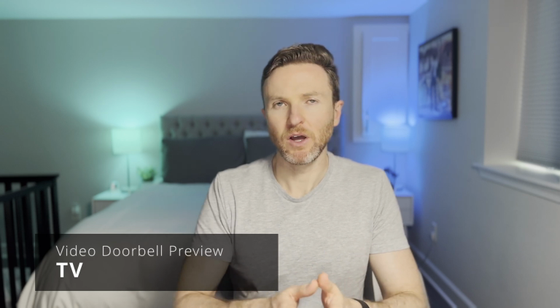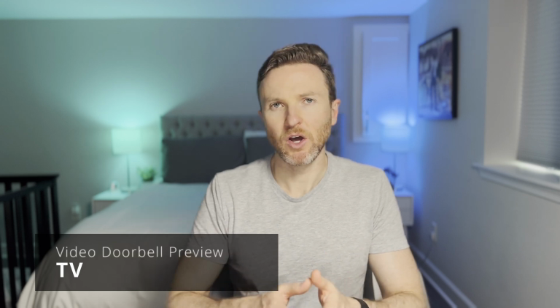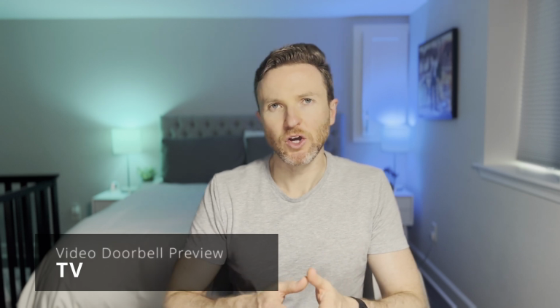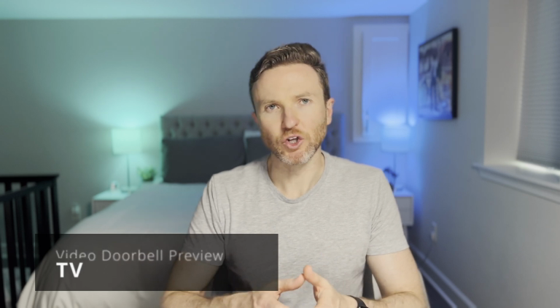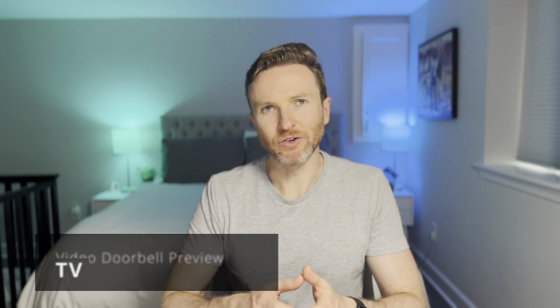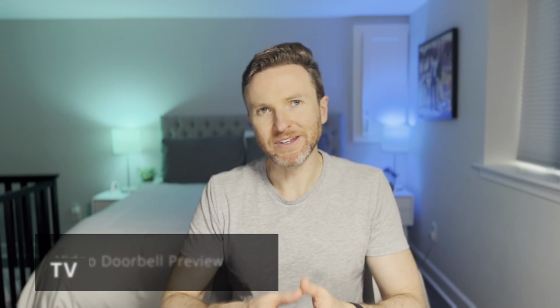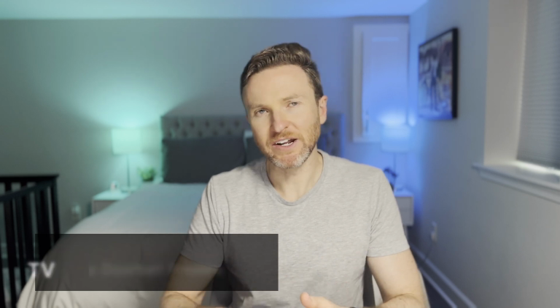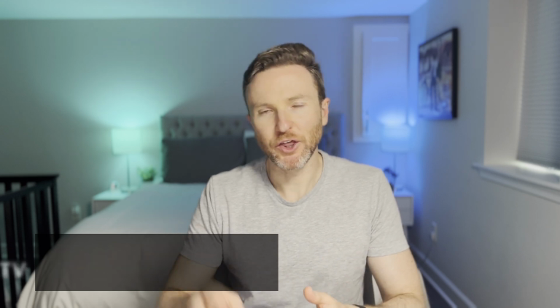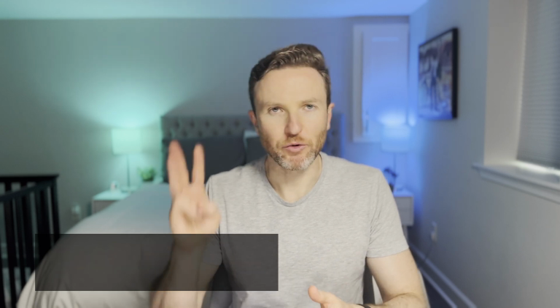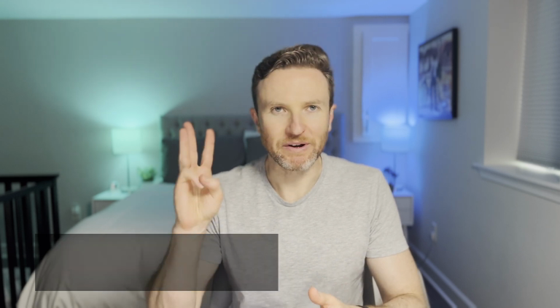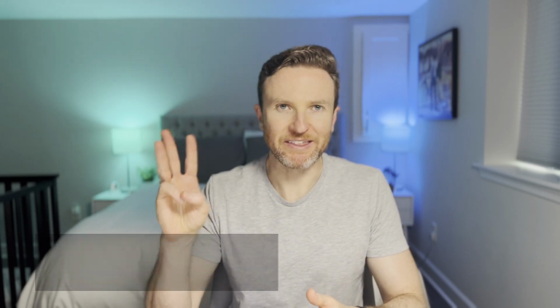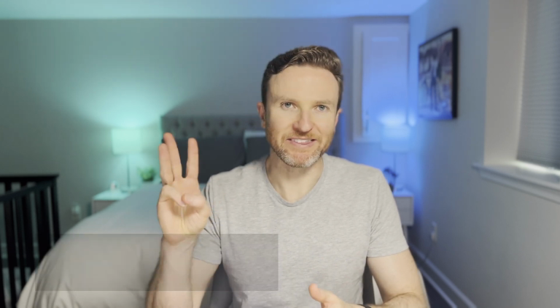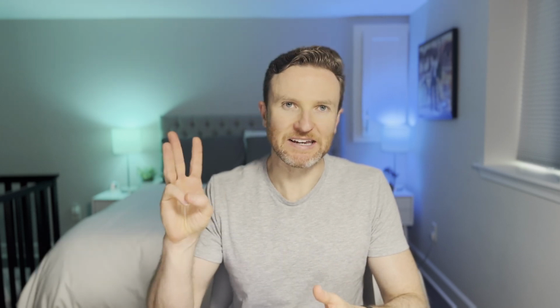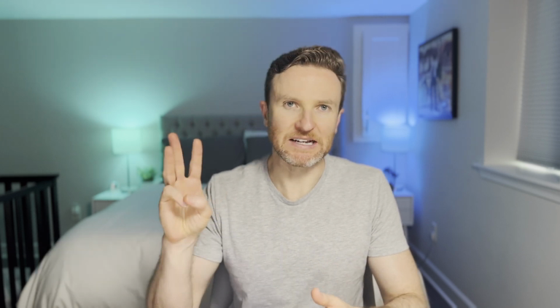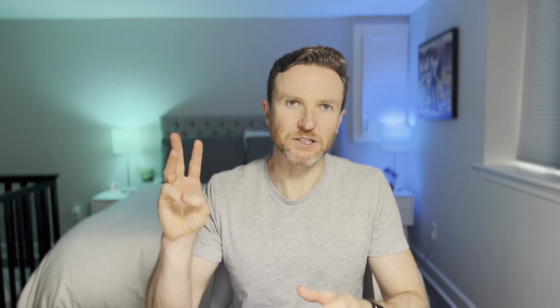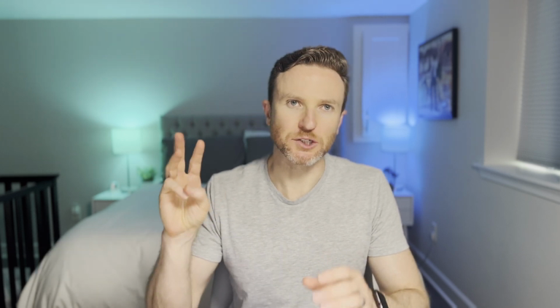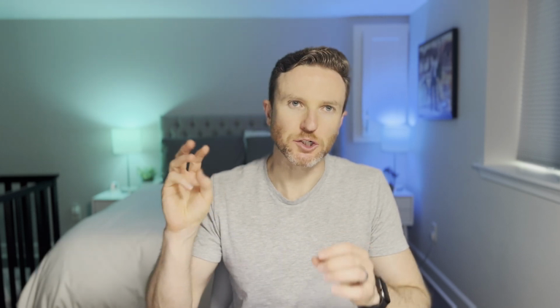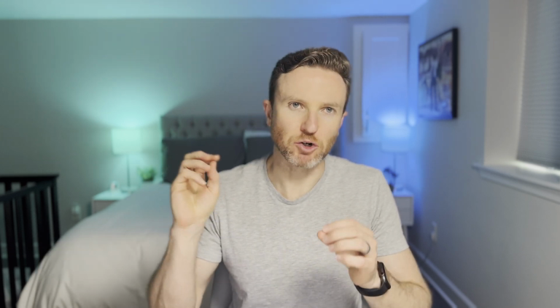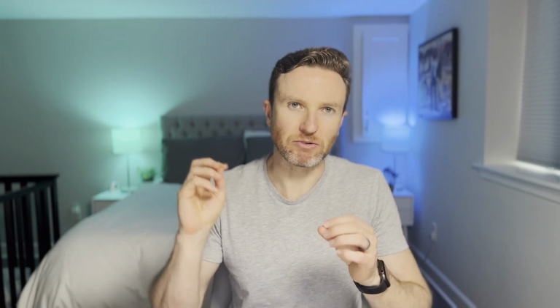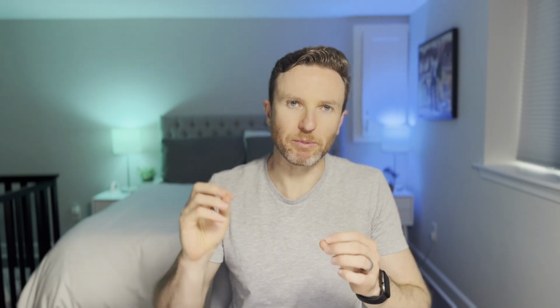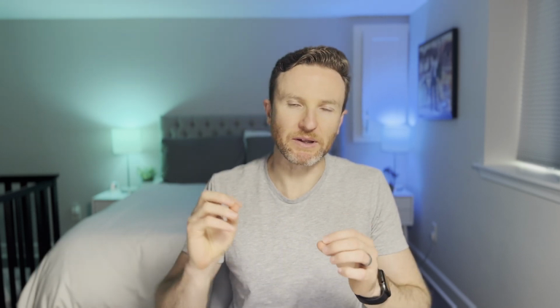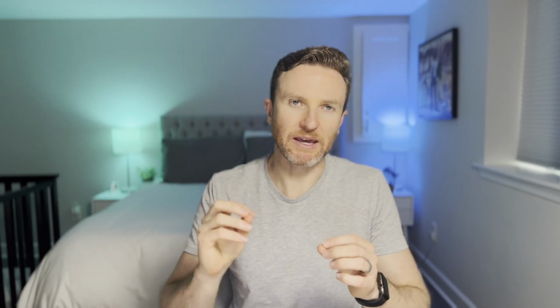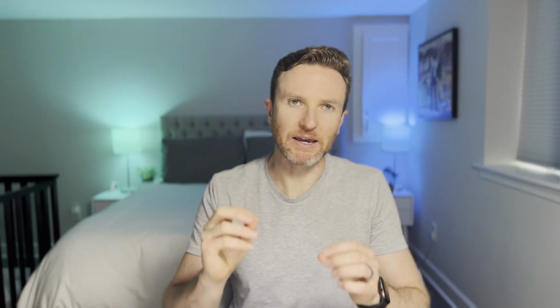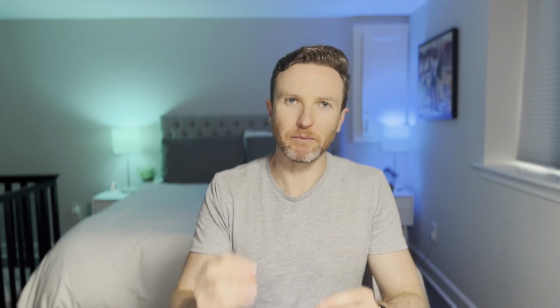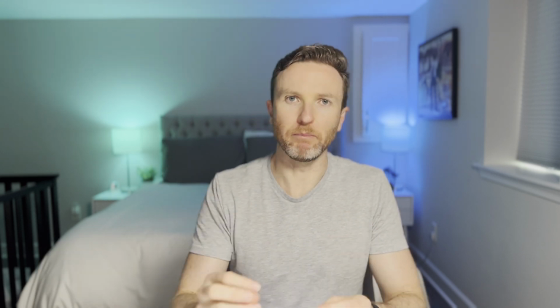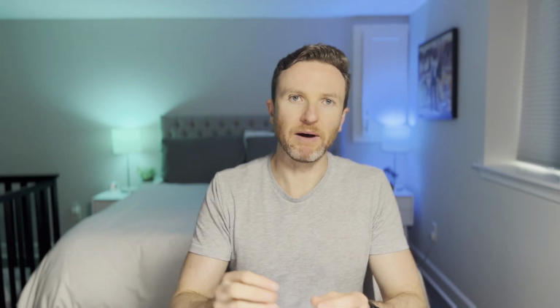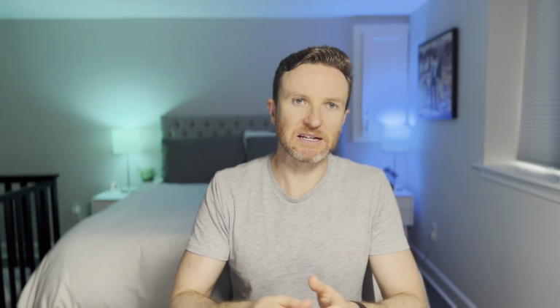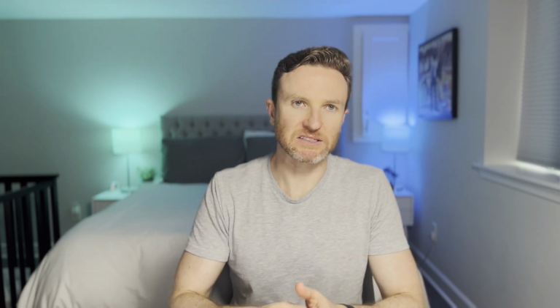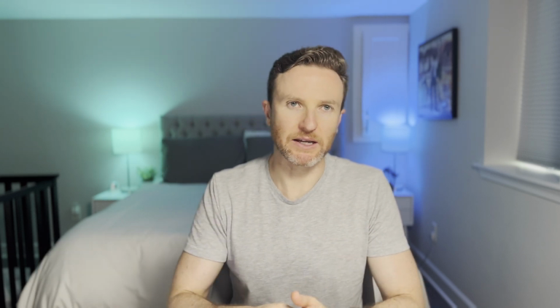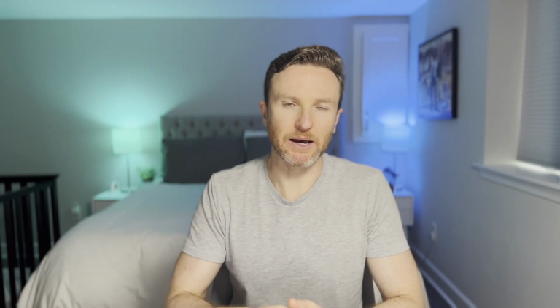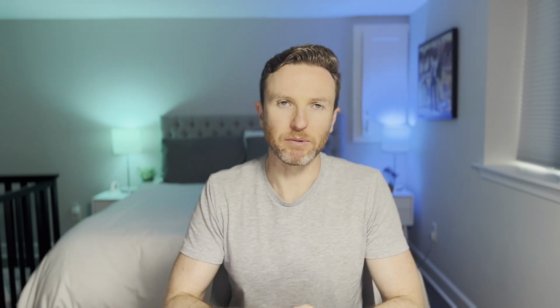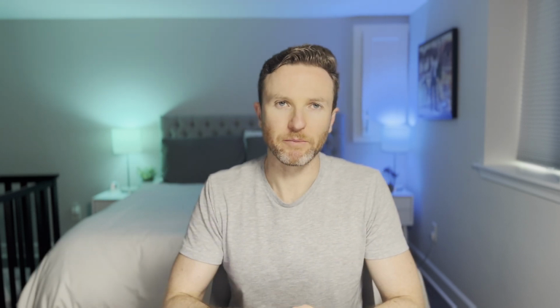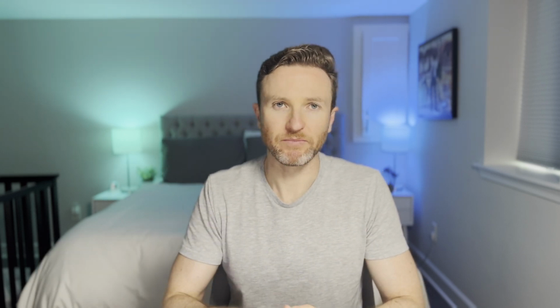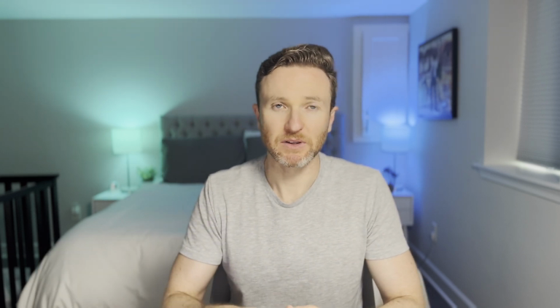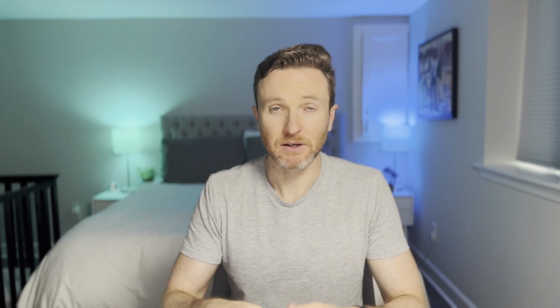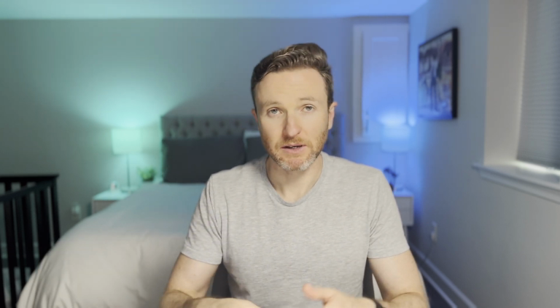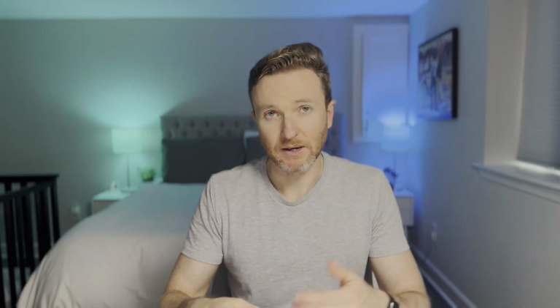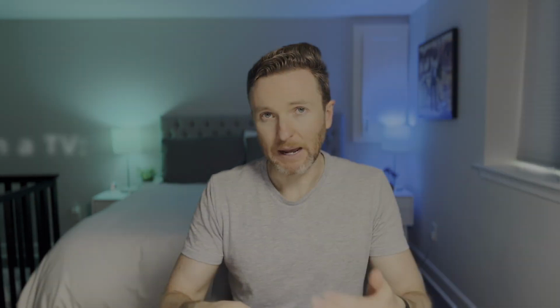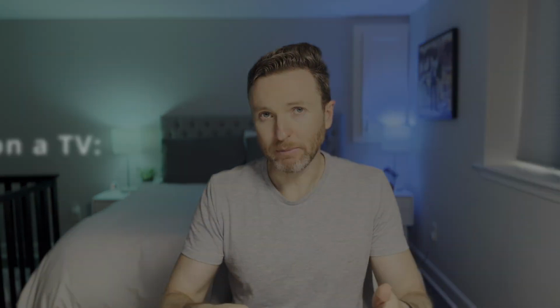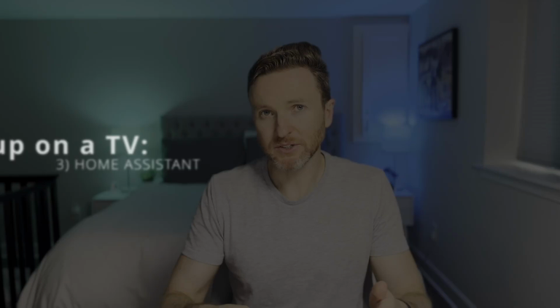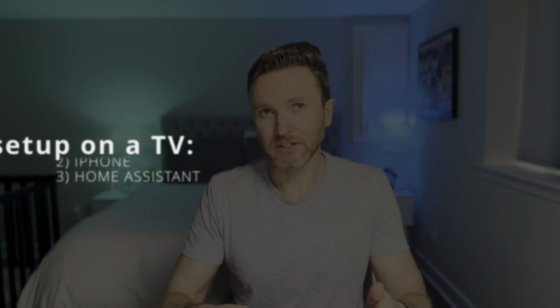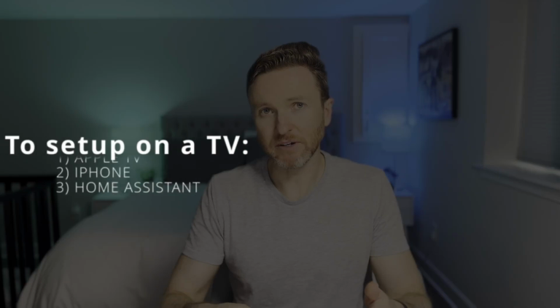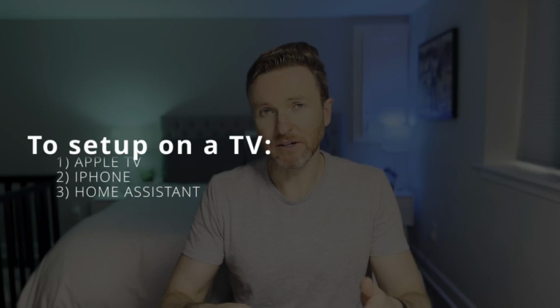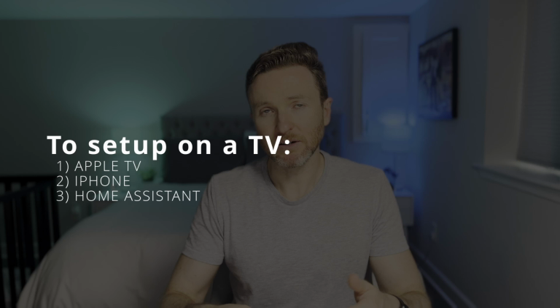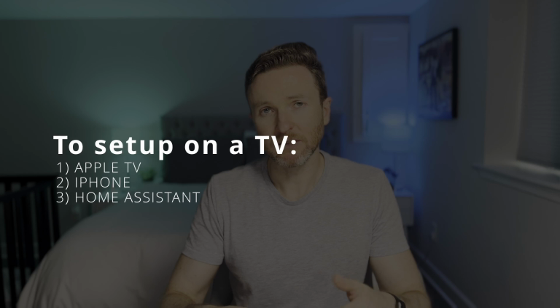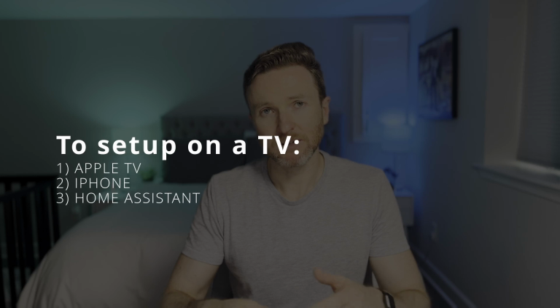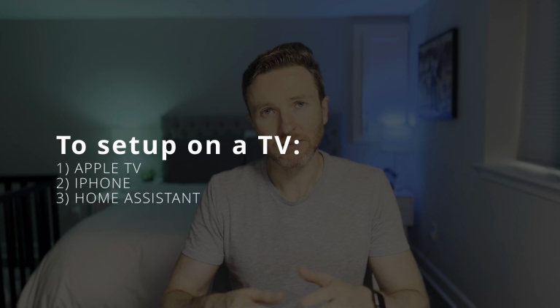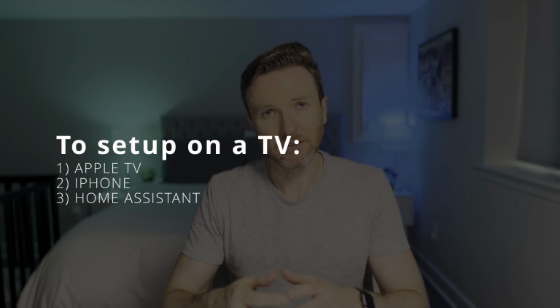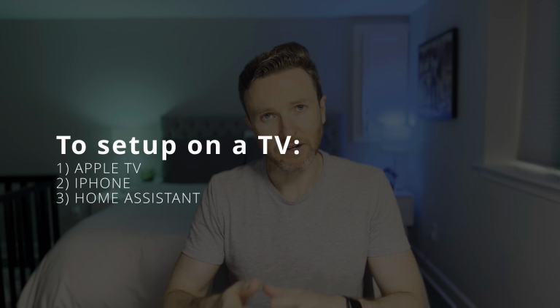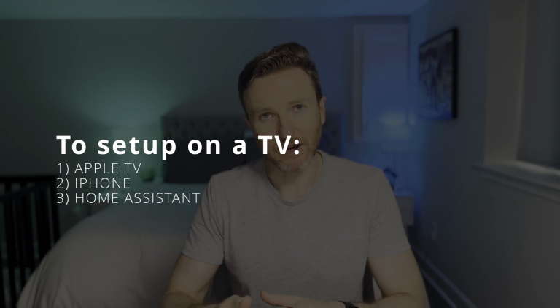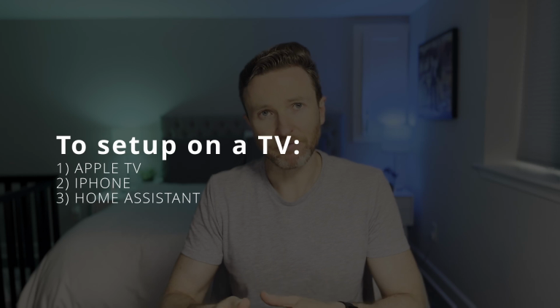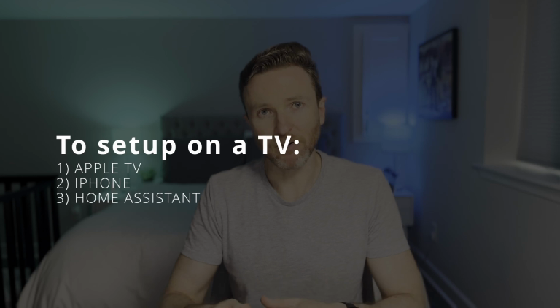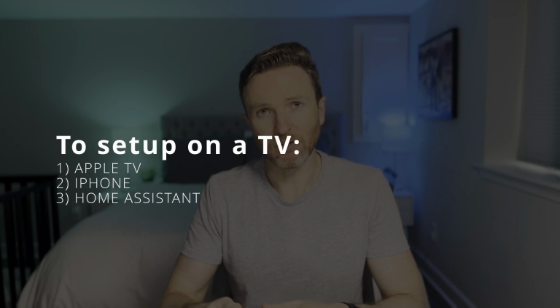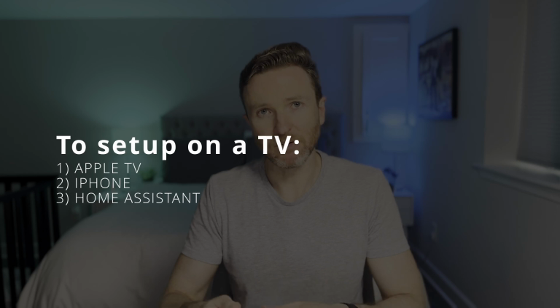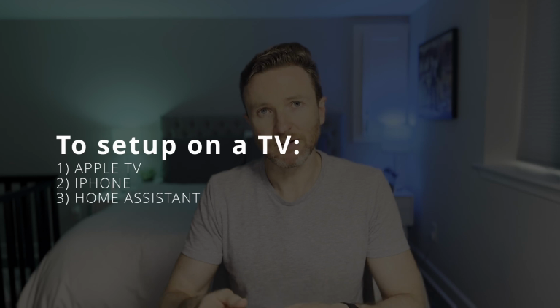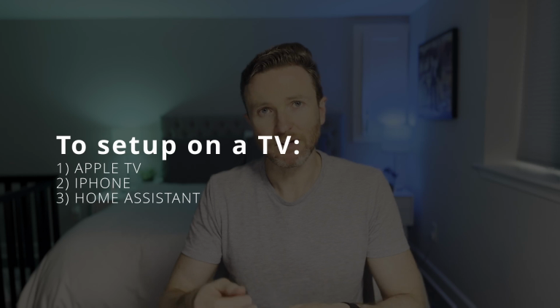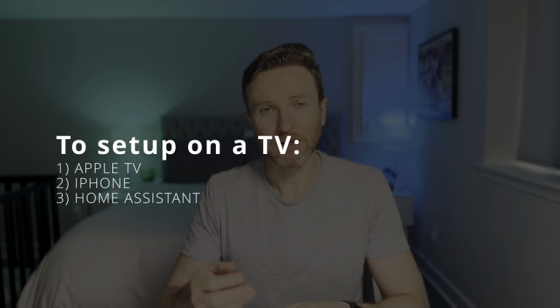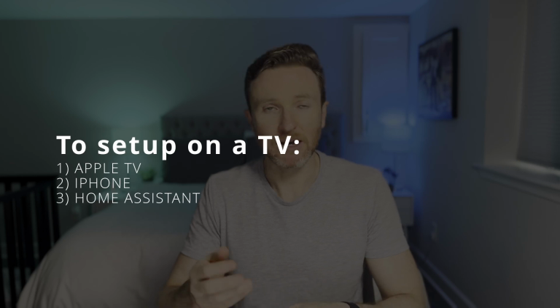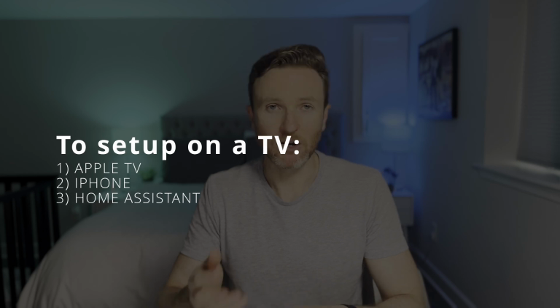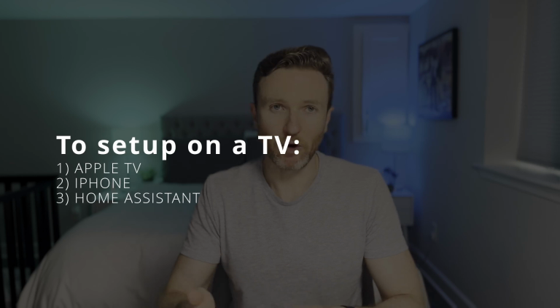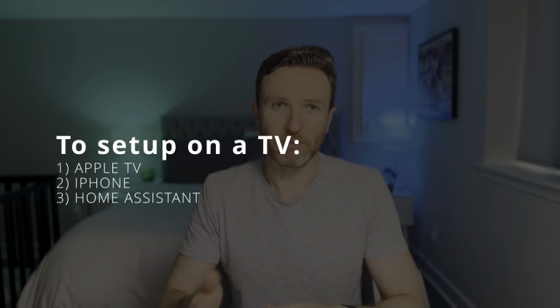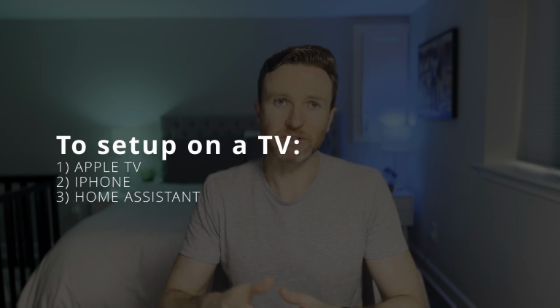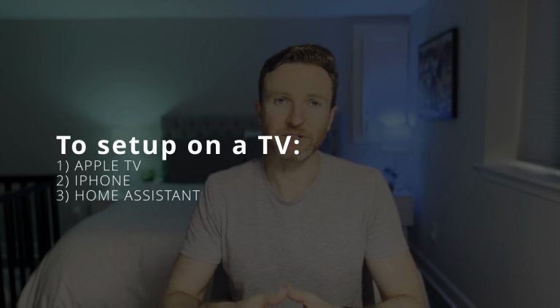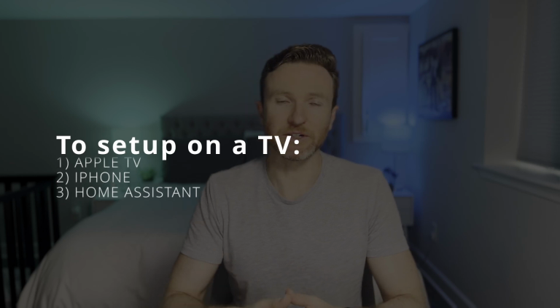You'll need three things to replicate my setup: an Apple TV, an iPhone, and Home Assistant.